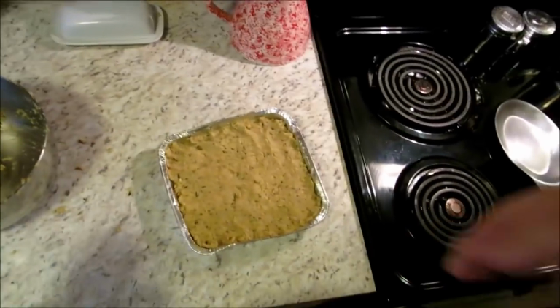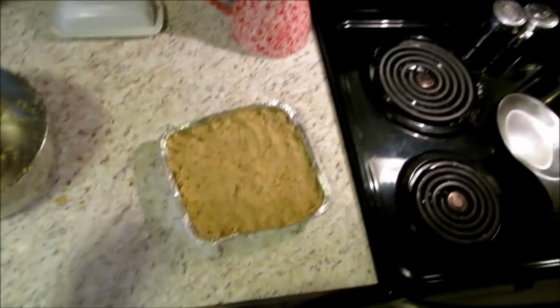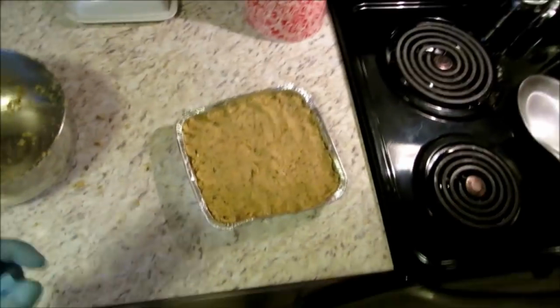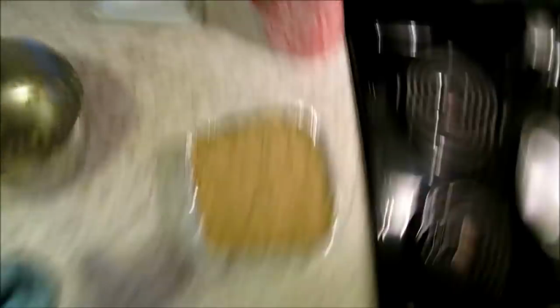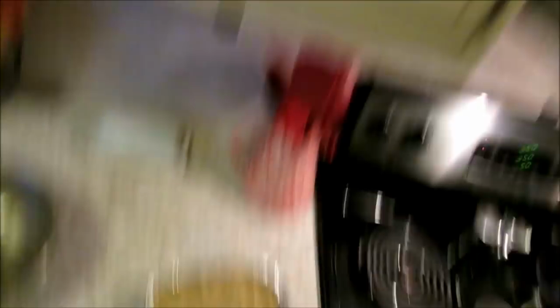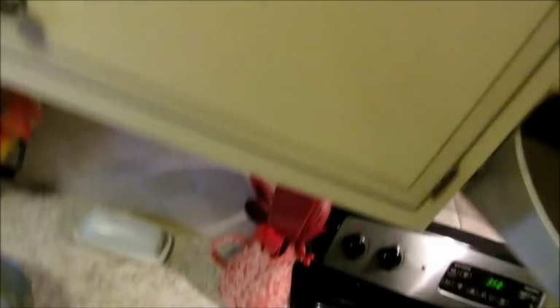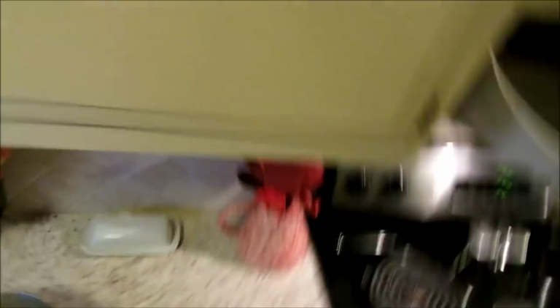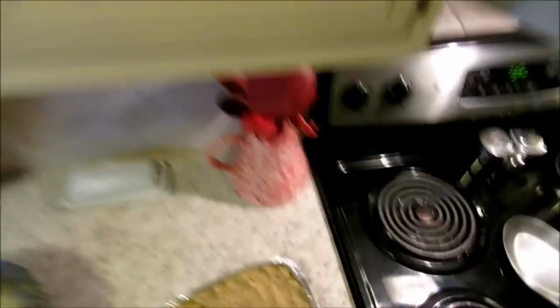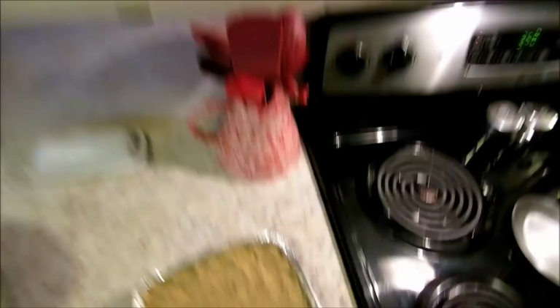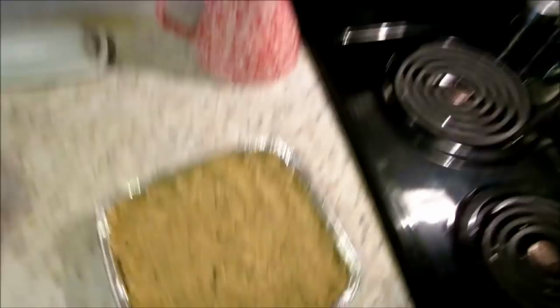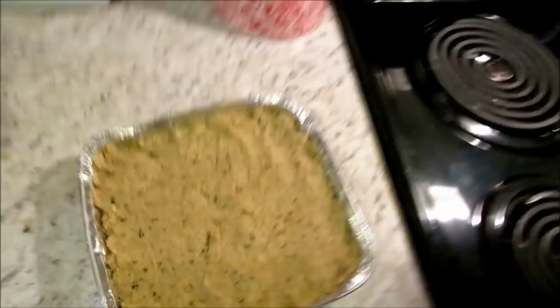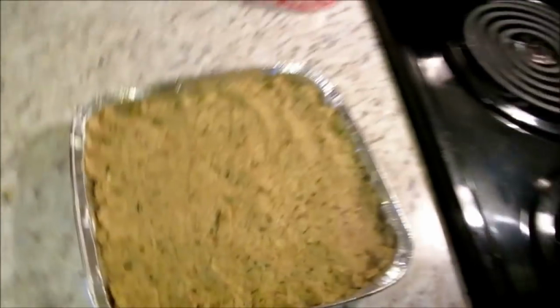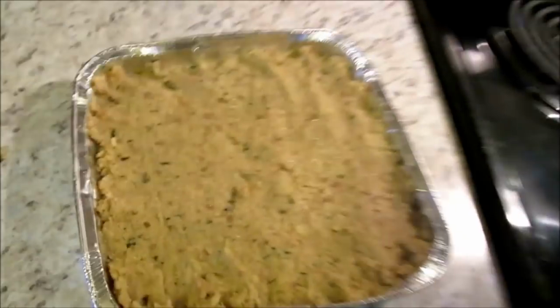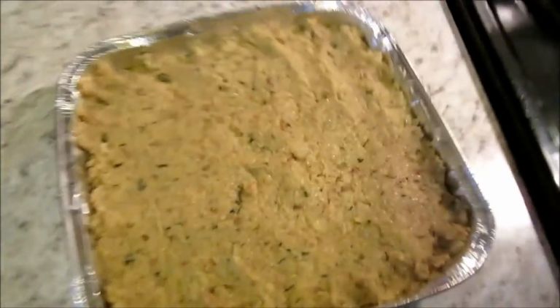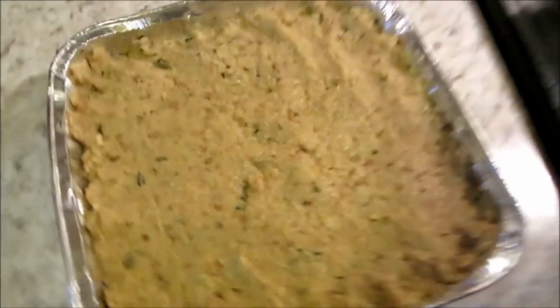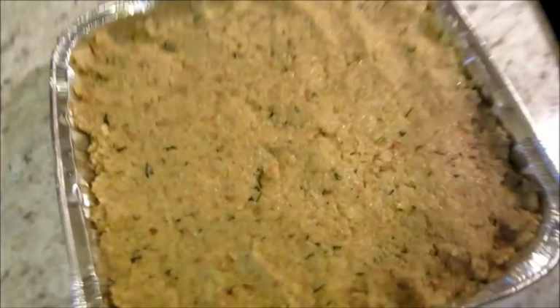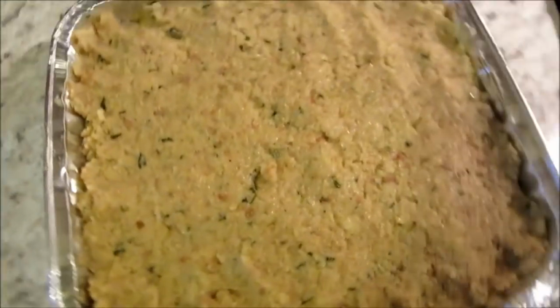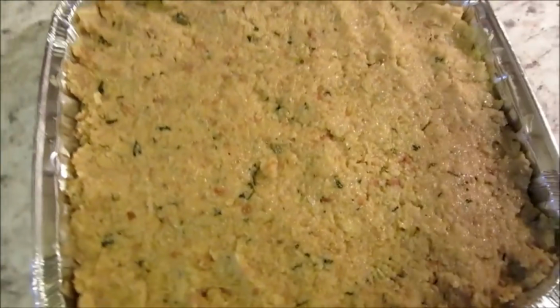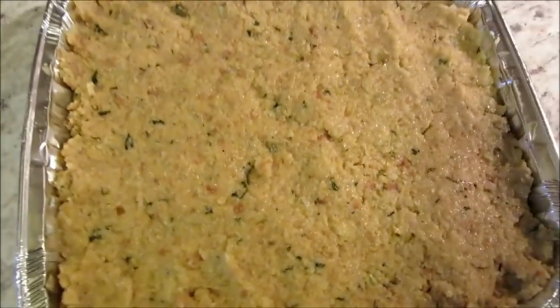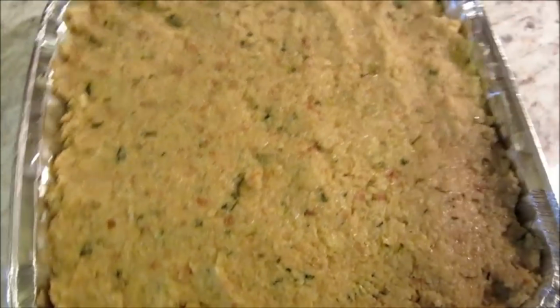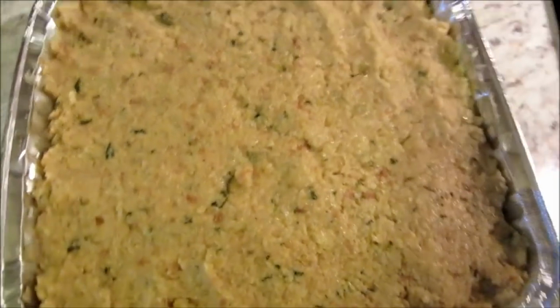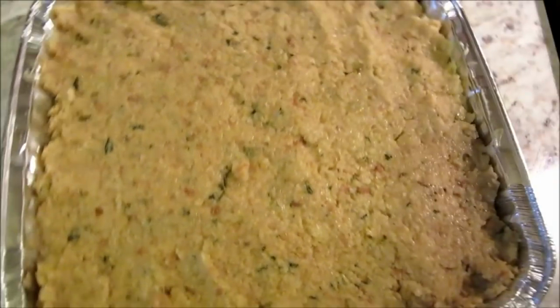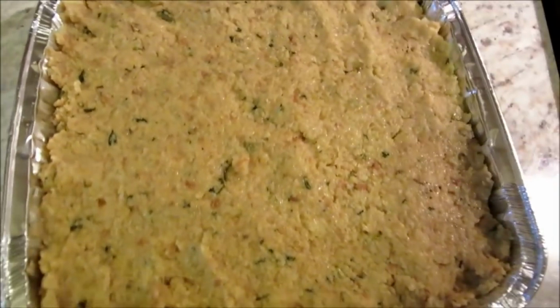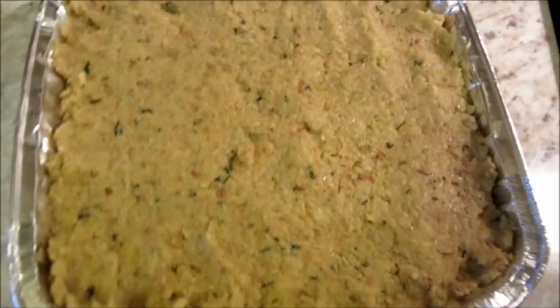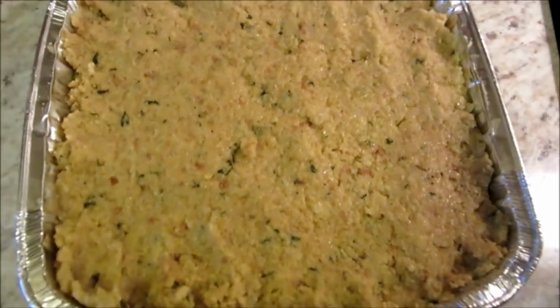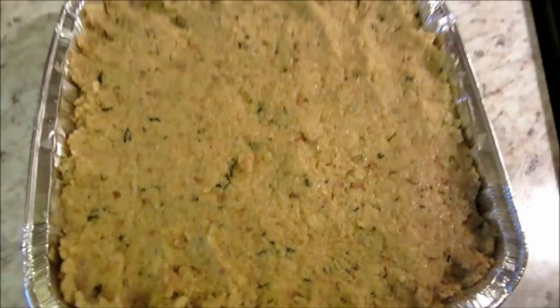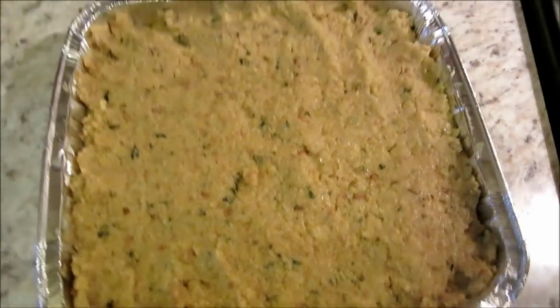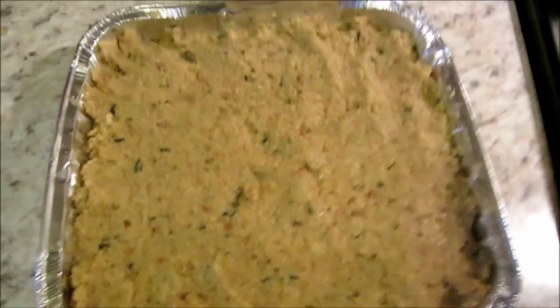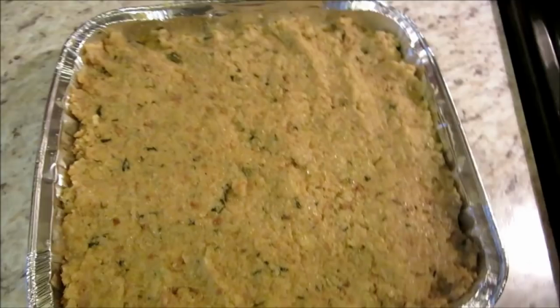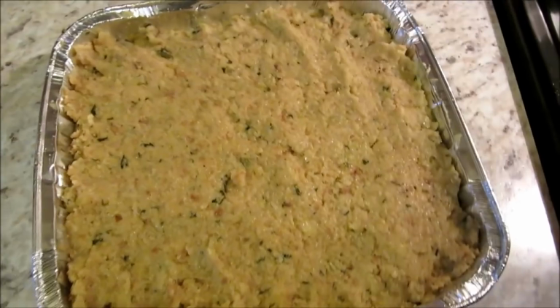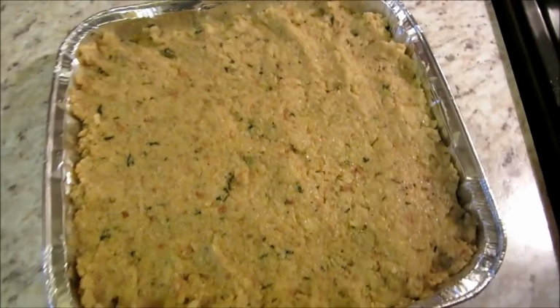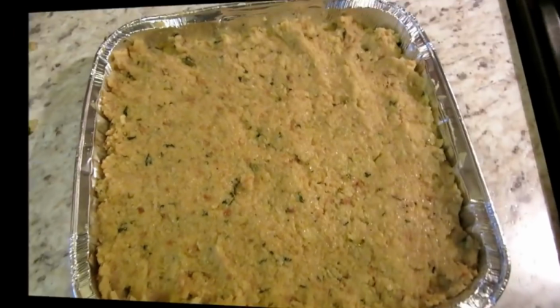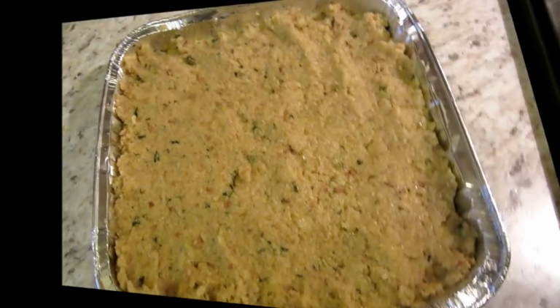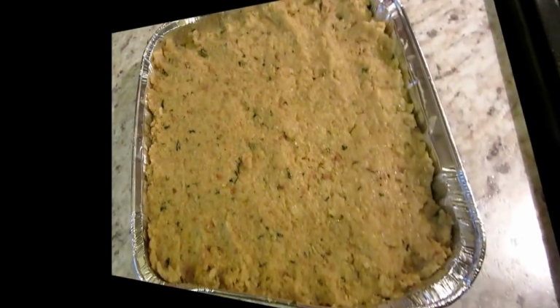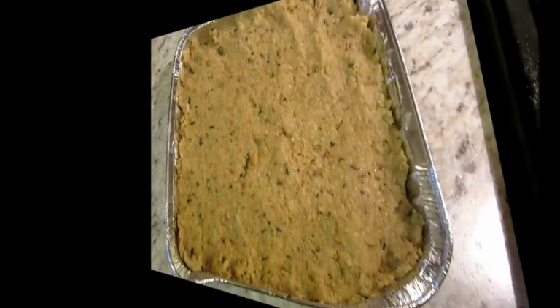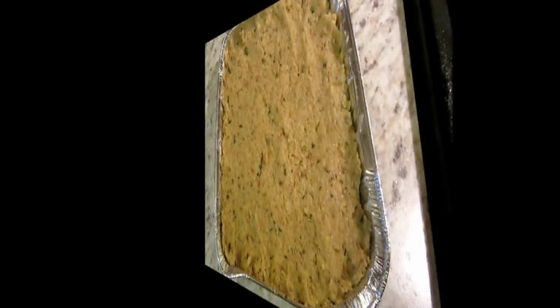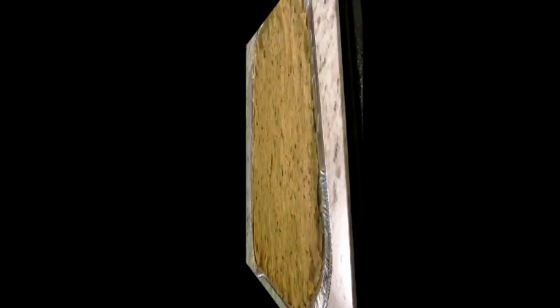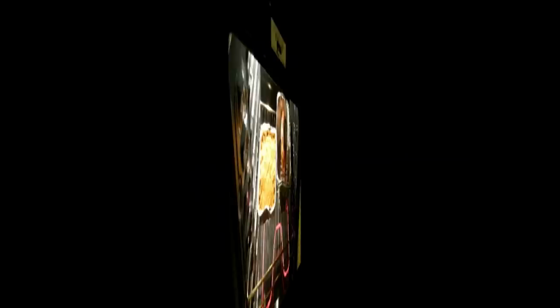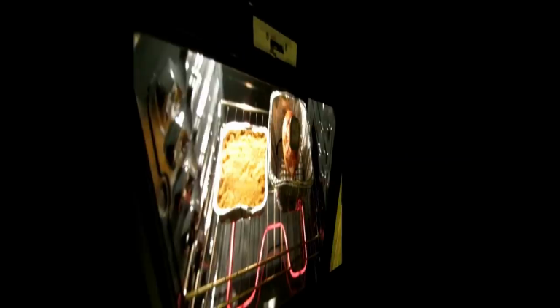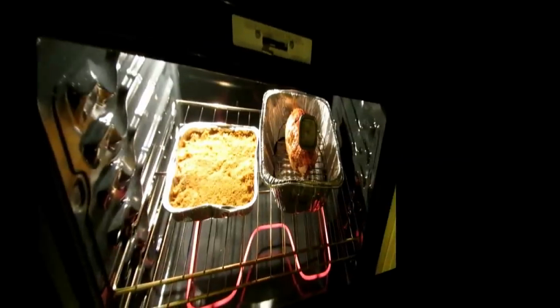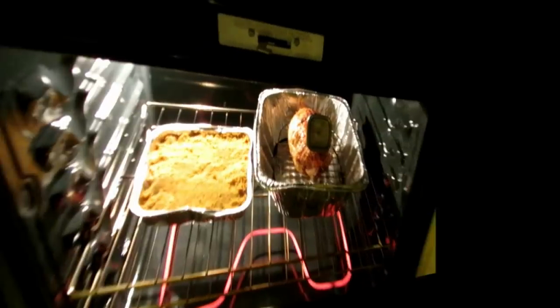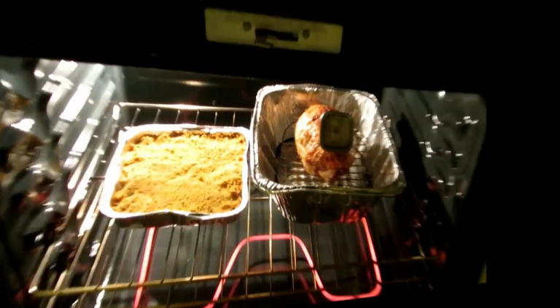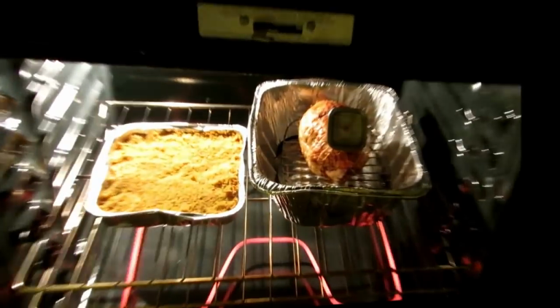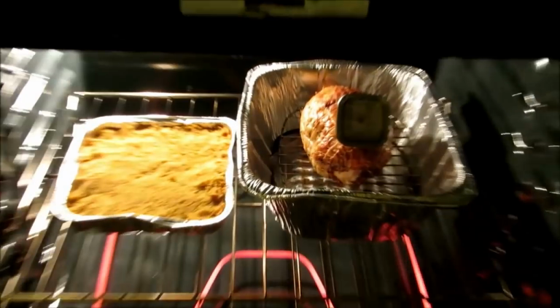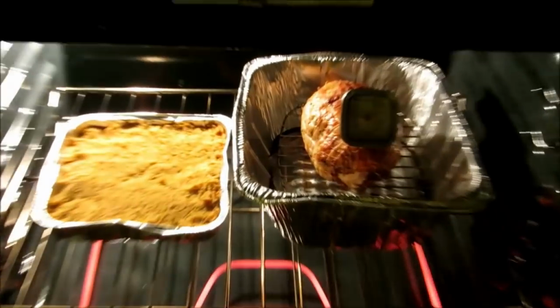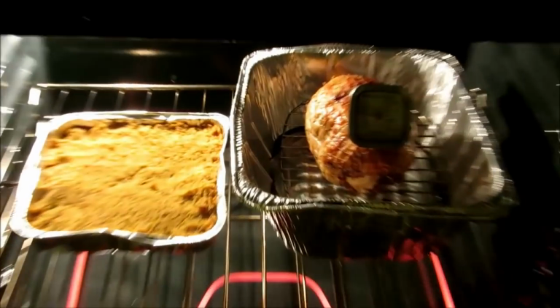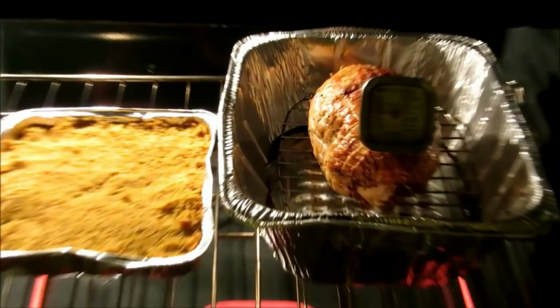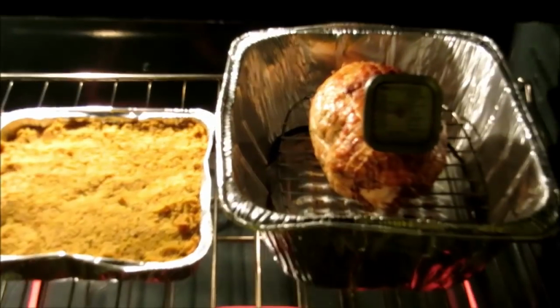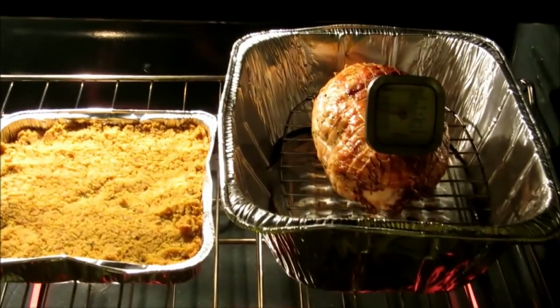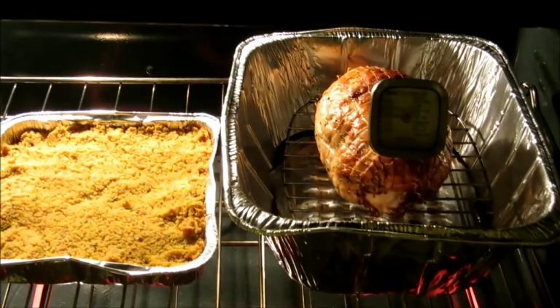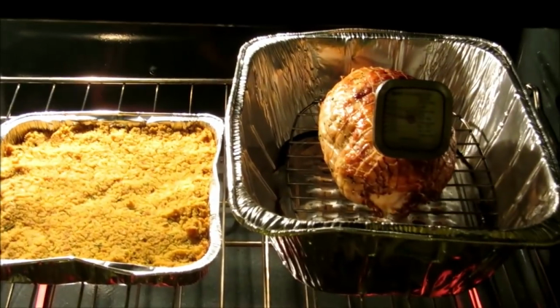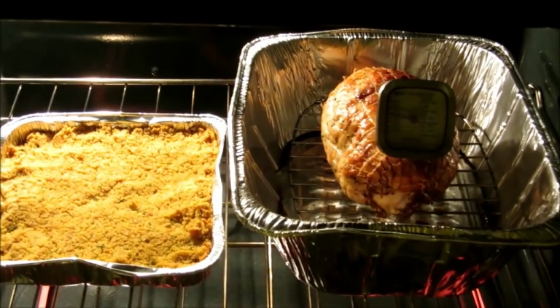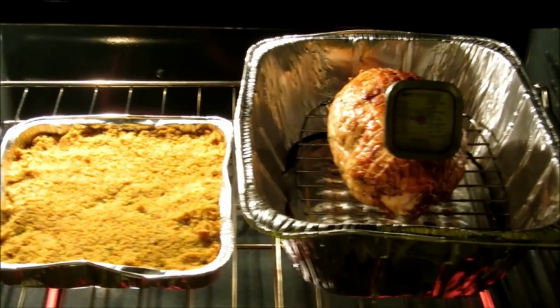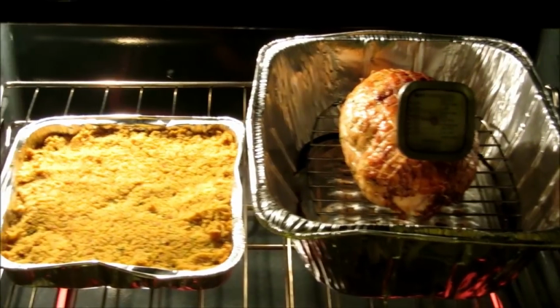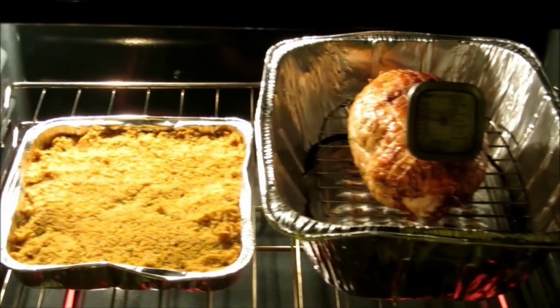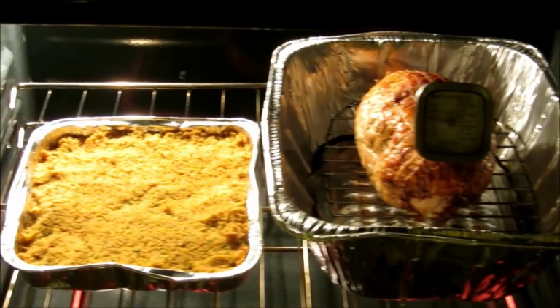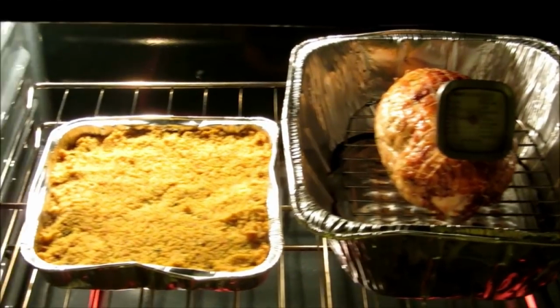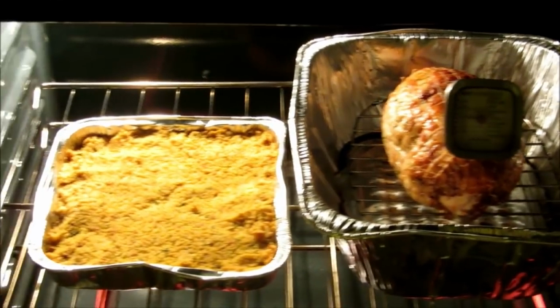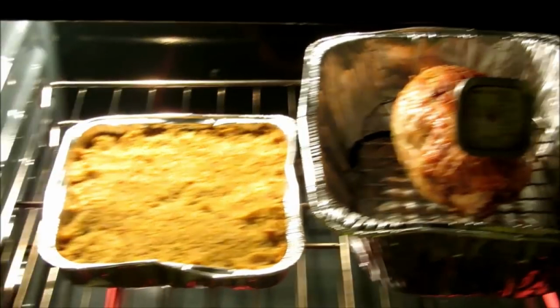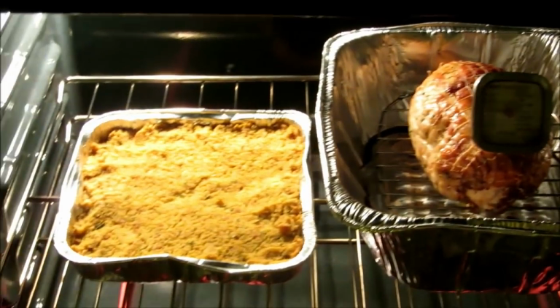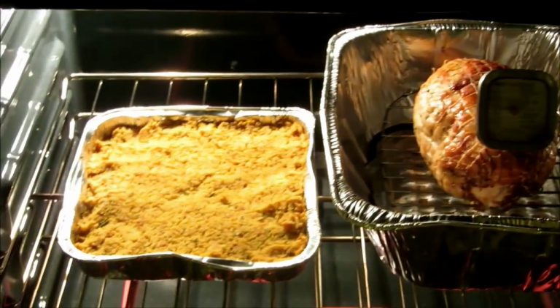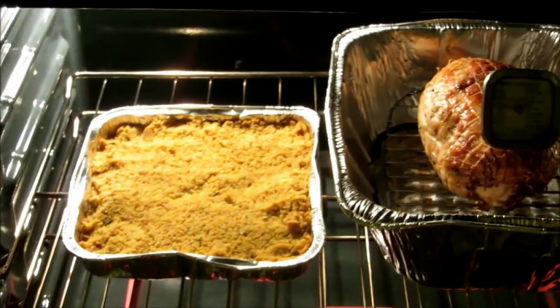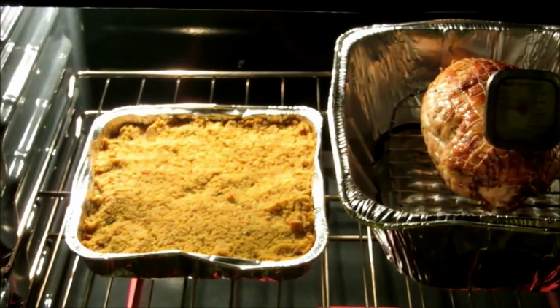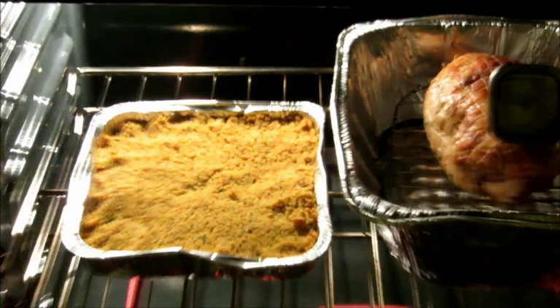All right guys, it'll be just like Christmas Day once we bake it off again. We are looking good in the neighborhood — look at that!